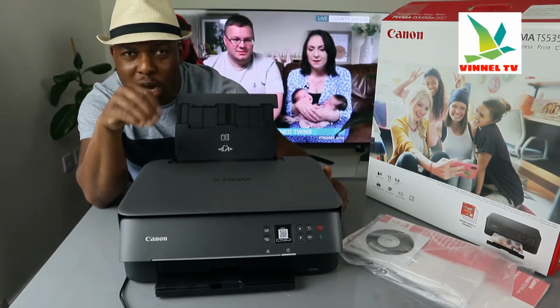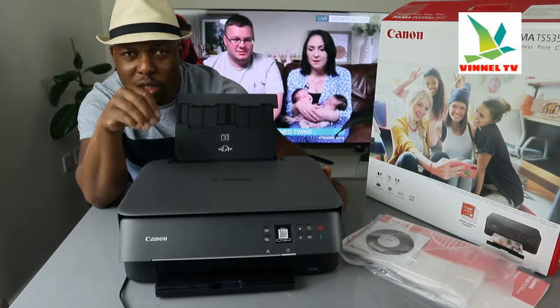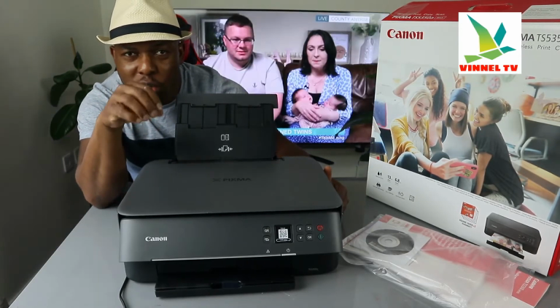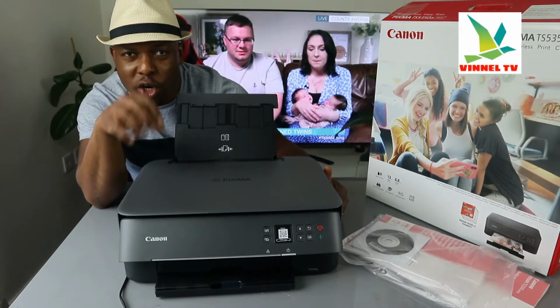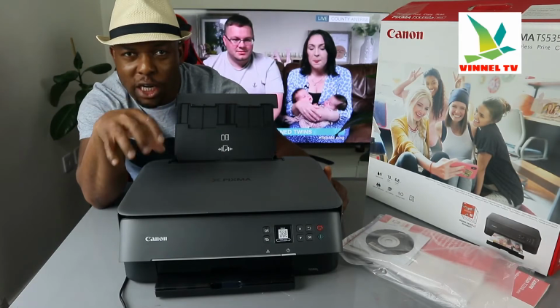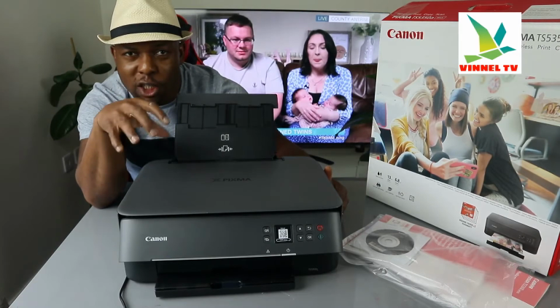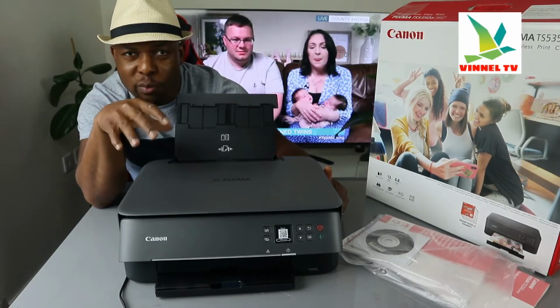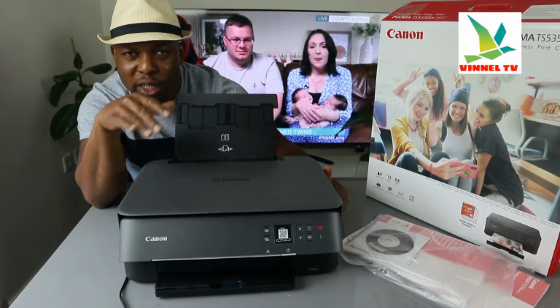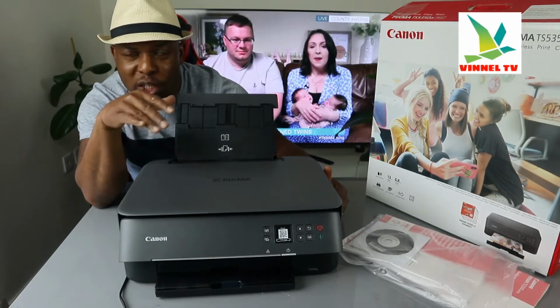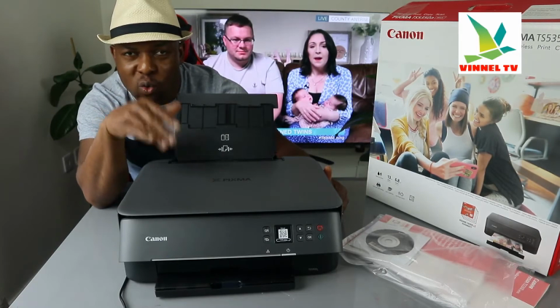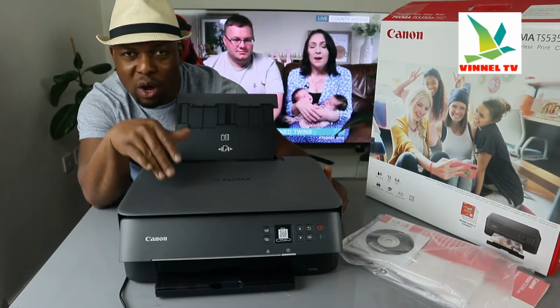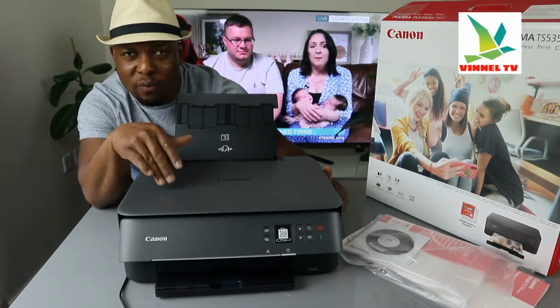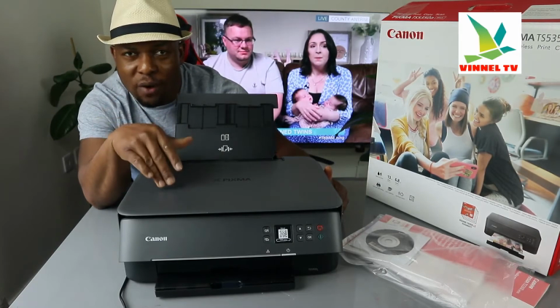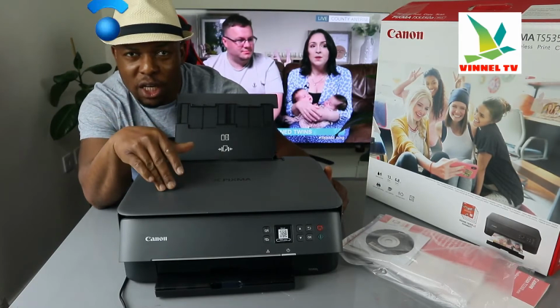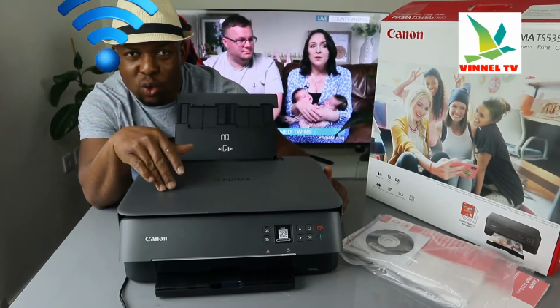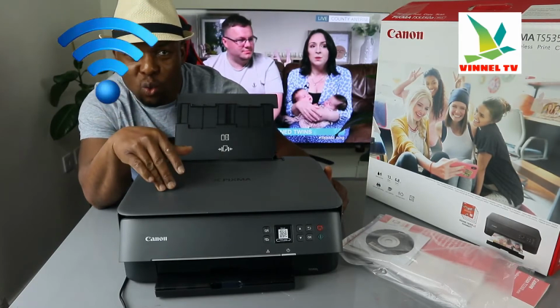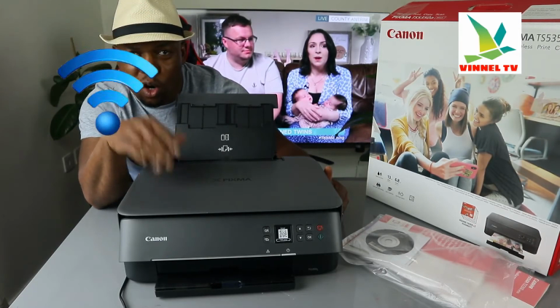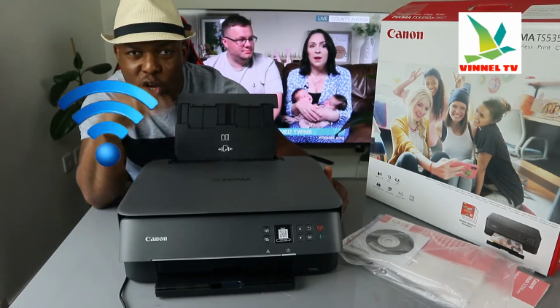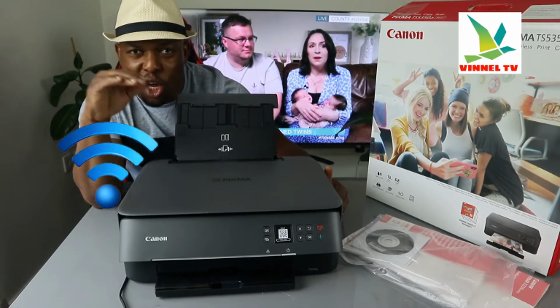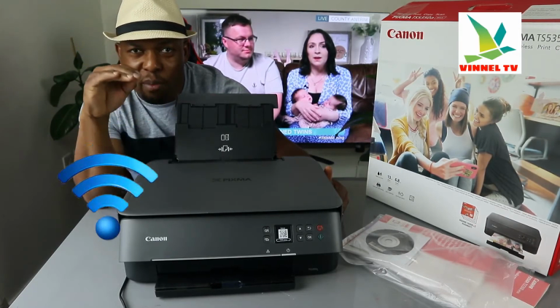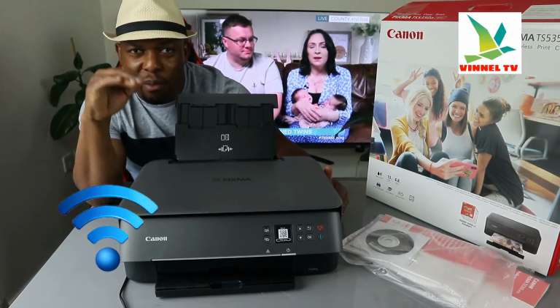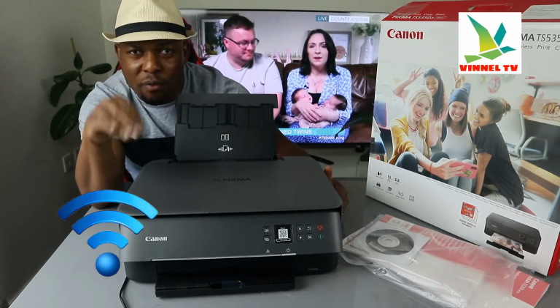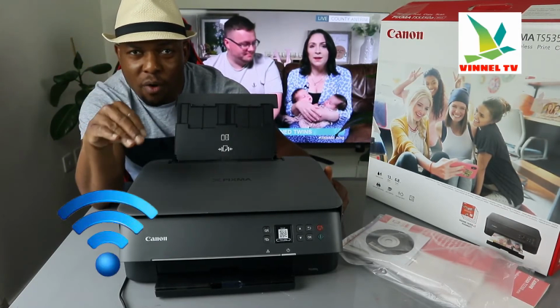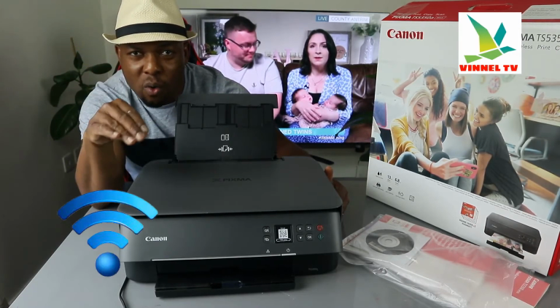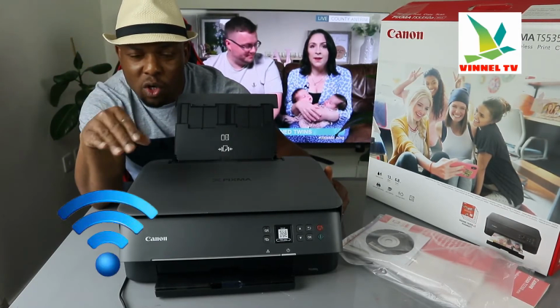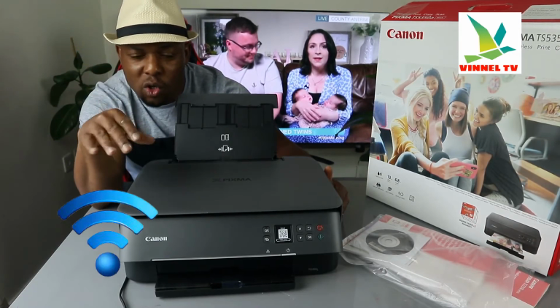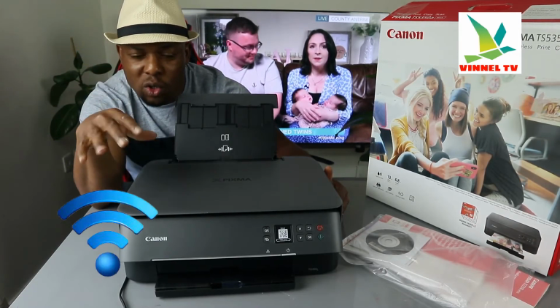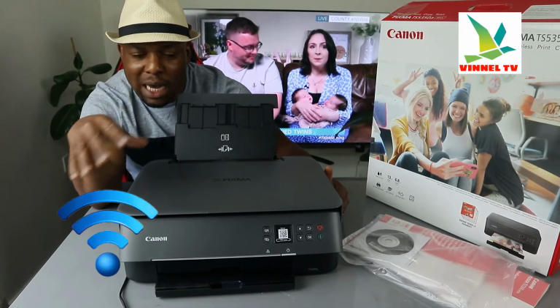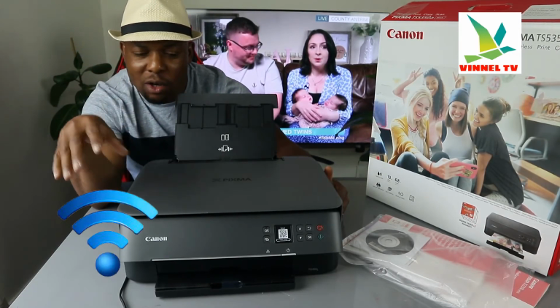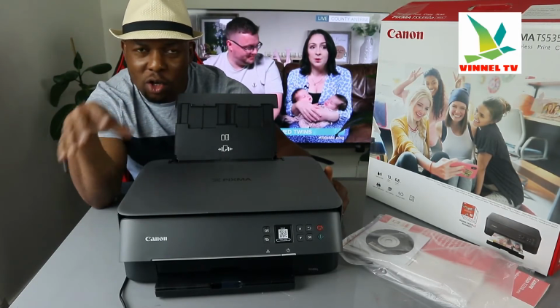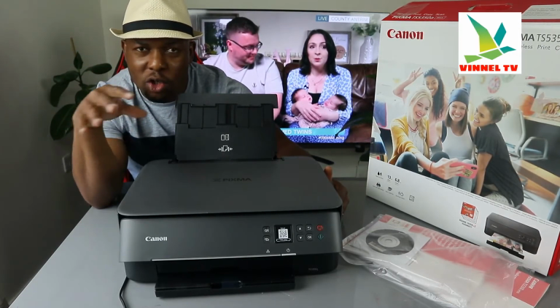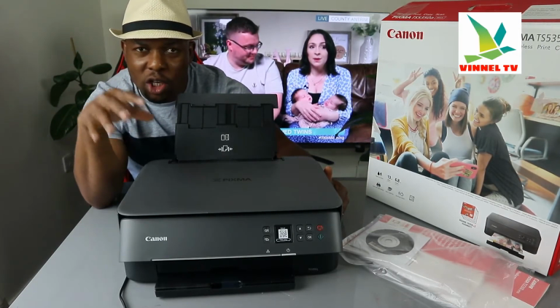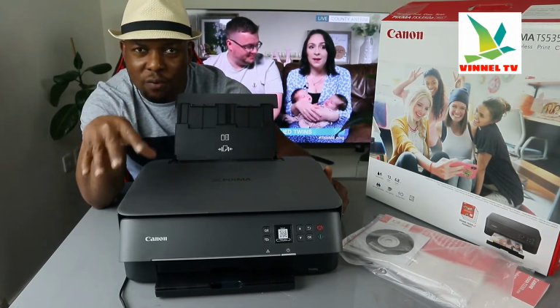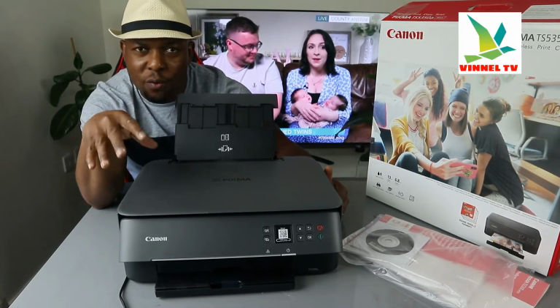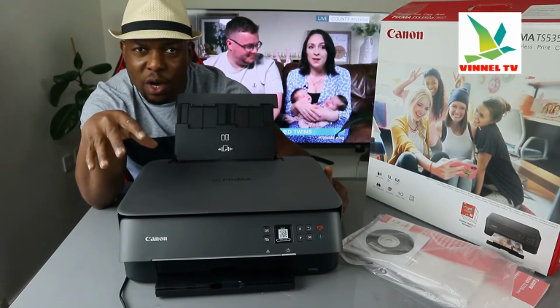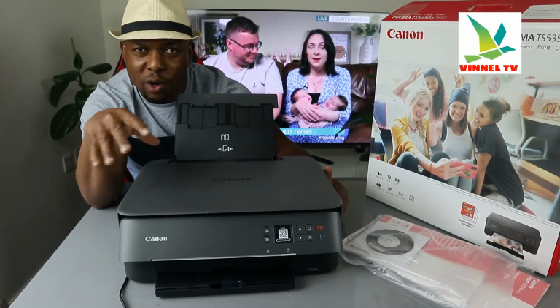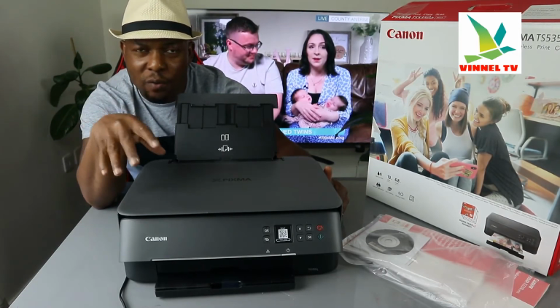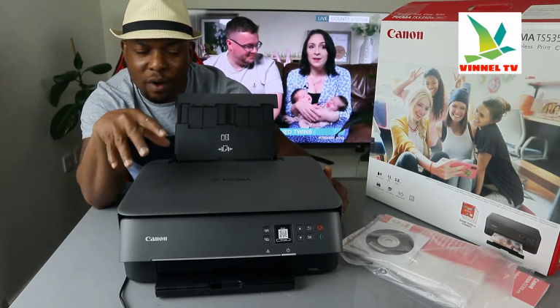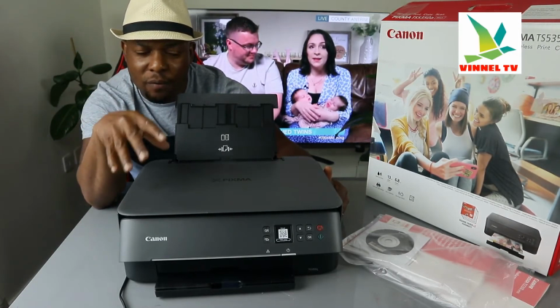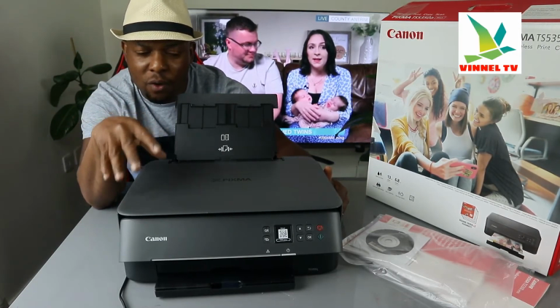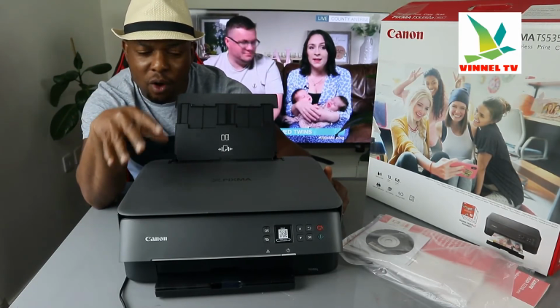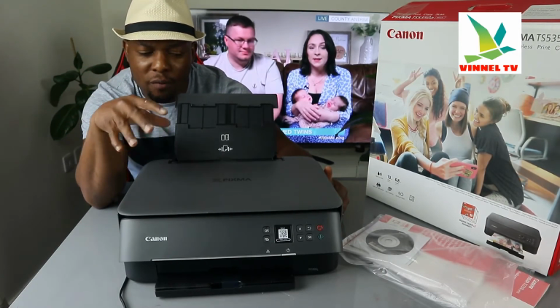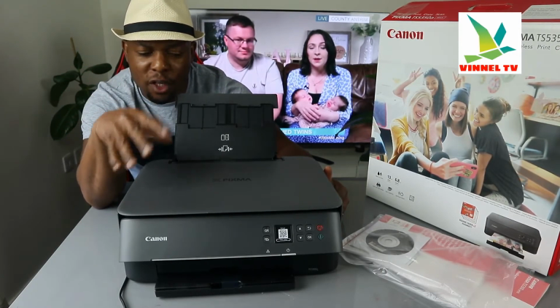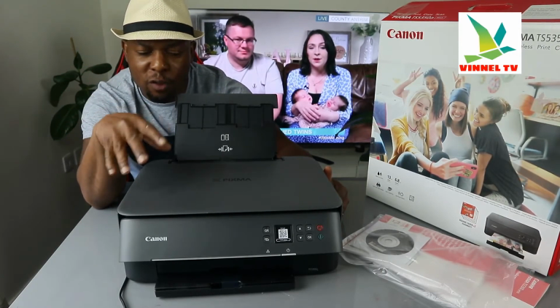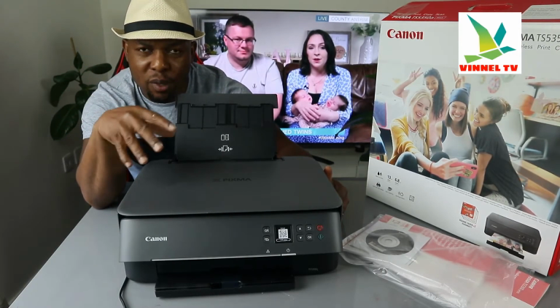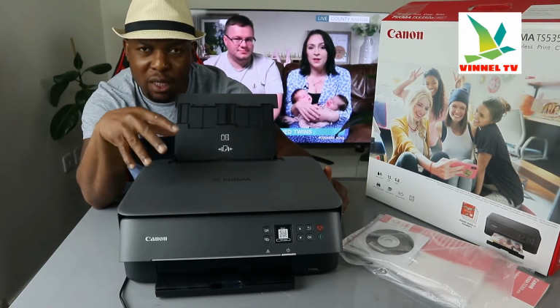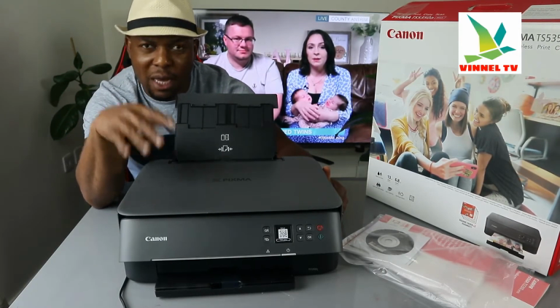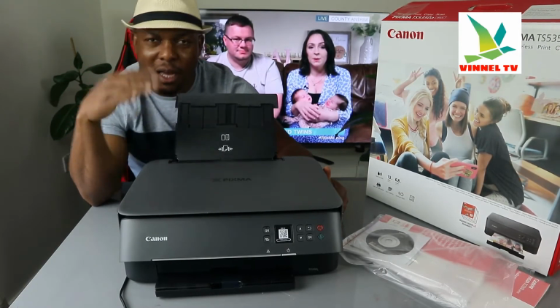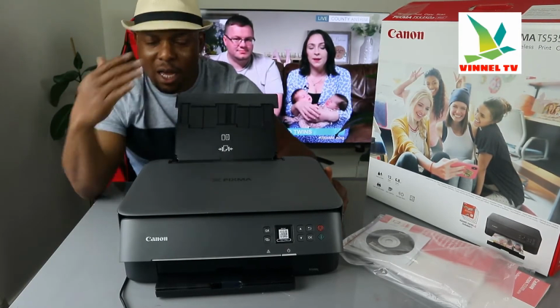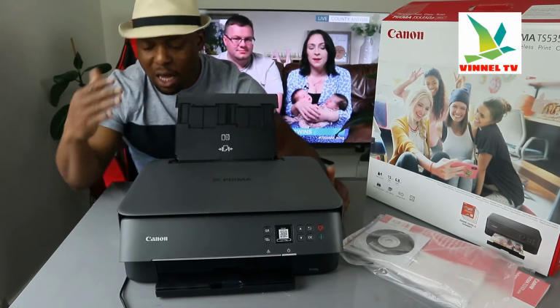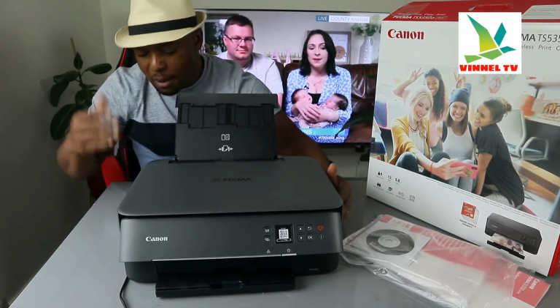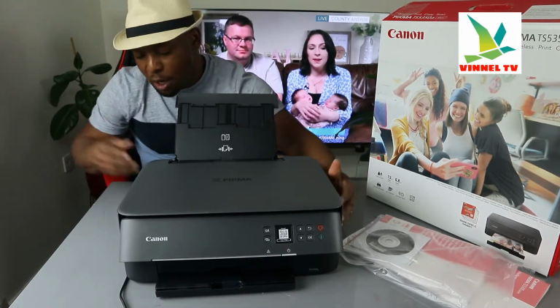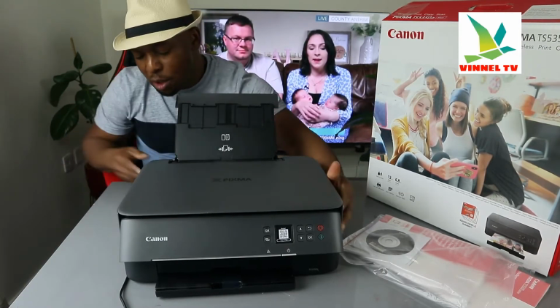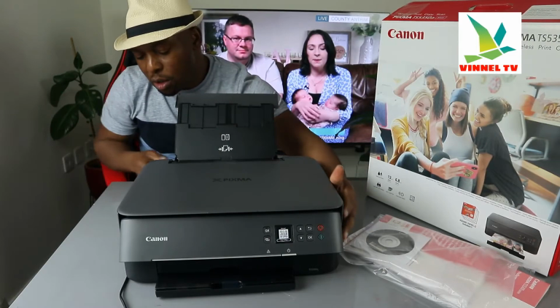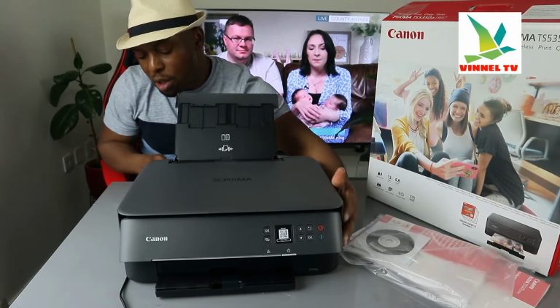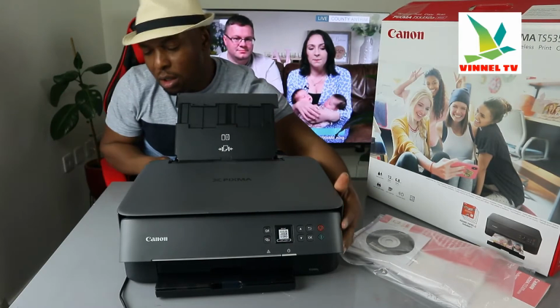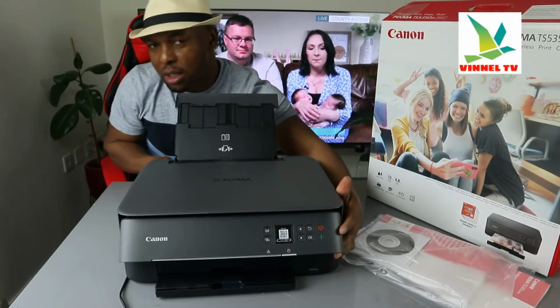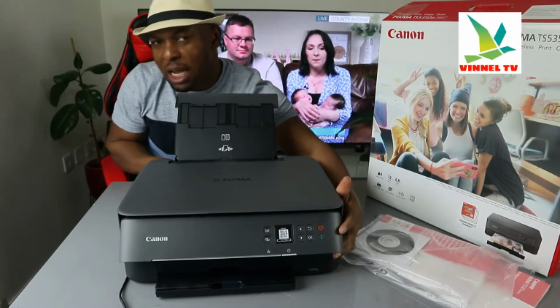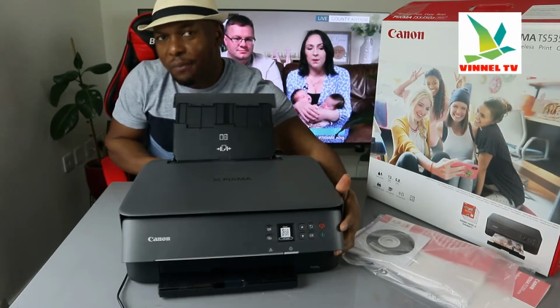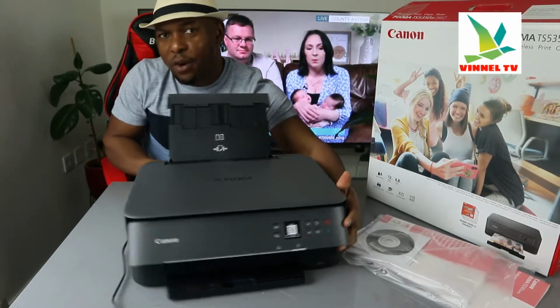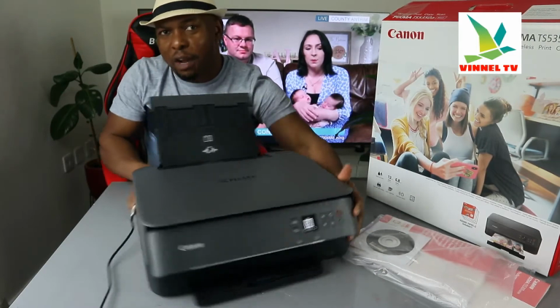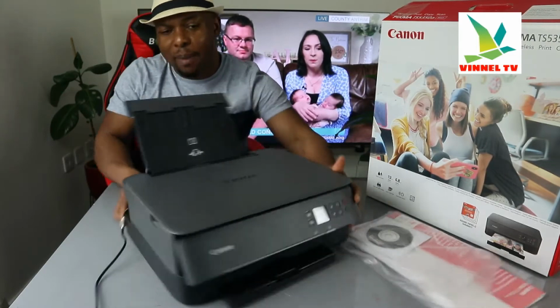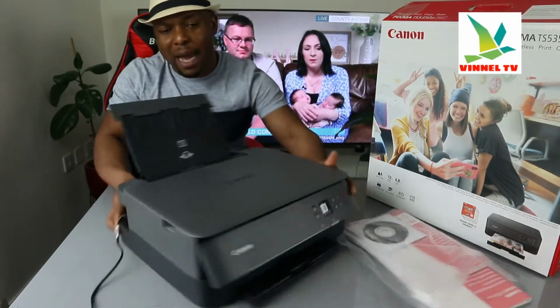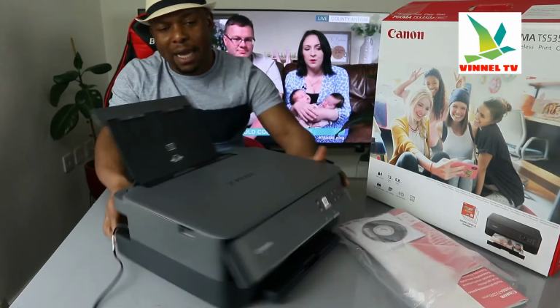I'm going to show you how to connect this printer to a Wi-Fi network, but before we do that I'm going to give you an overview of this printer. I'm going to start from the back.